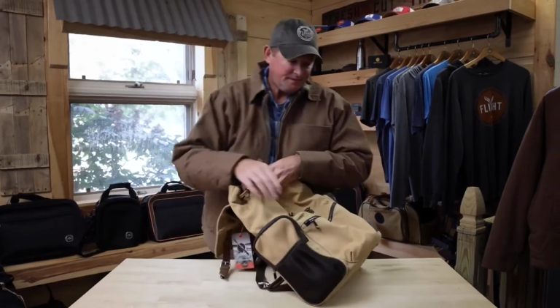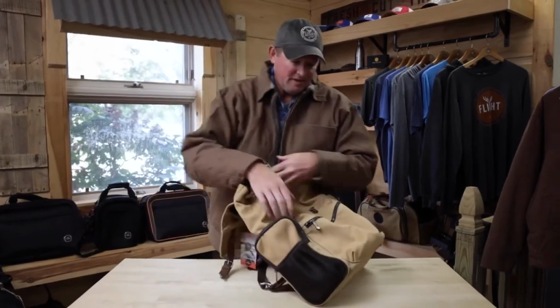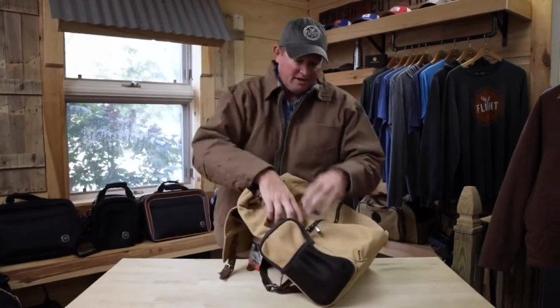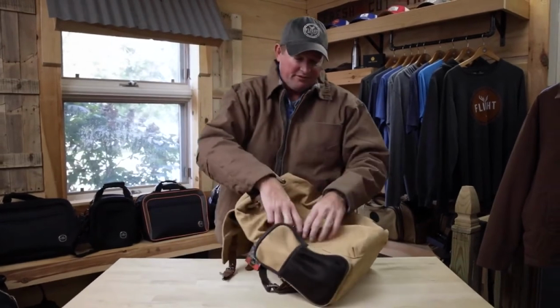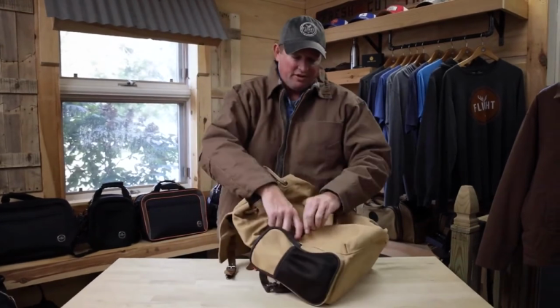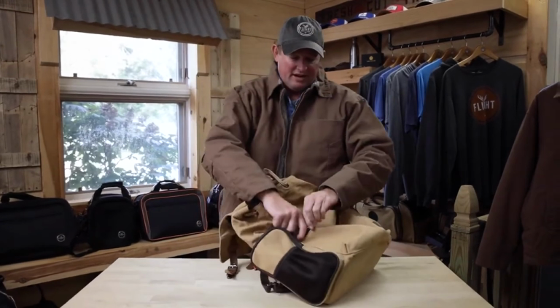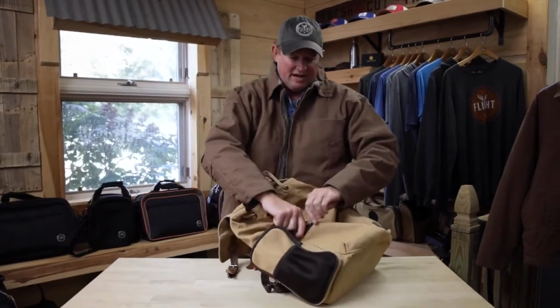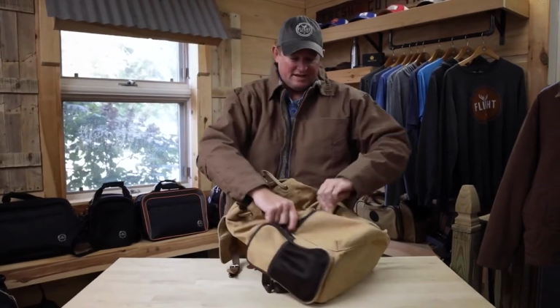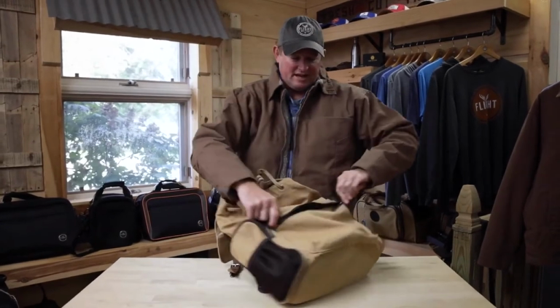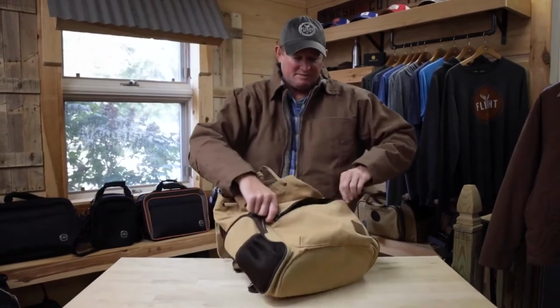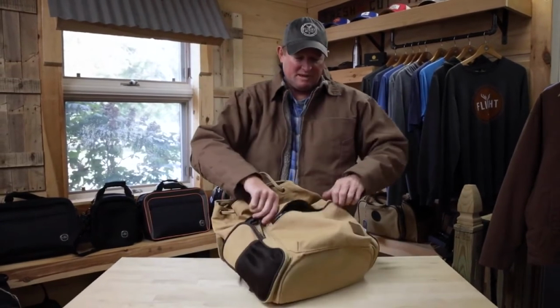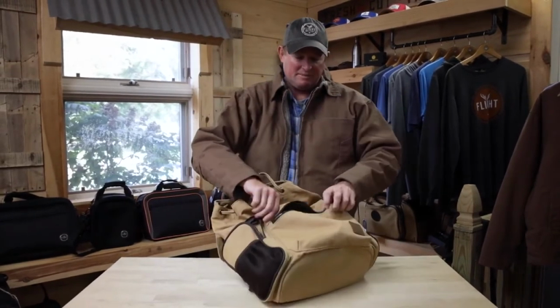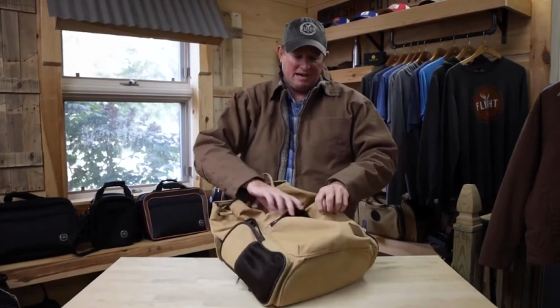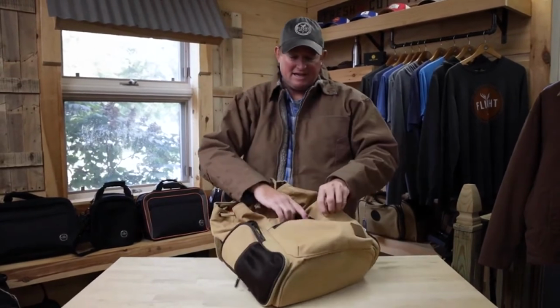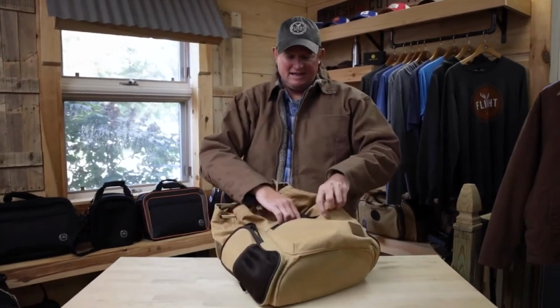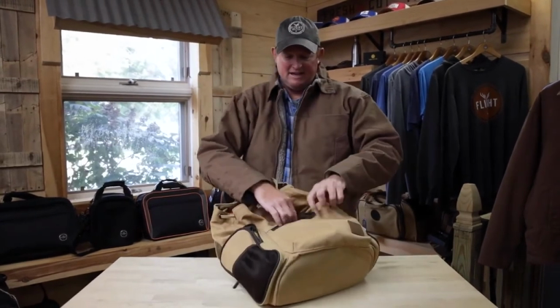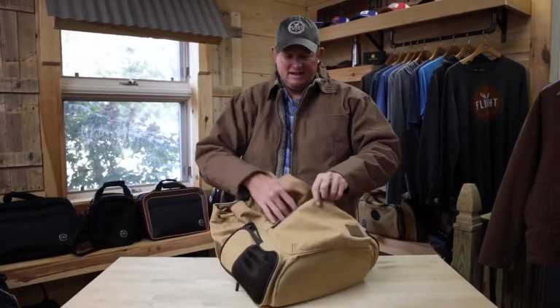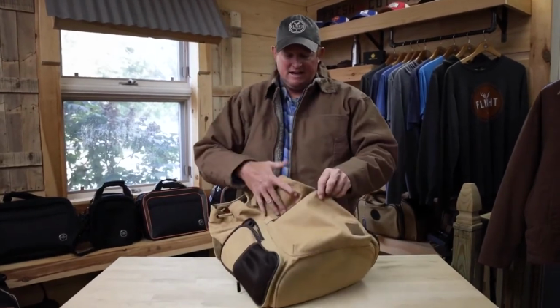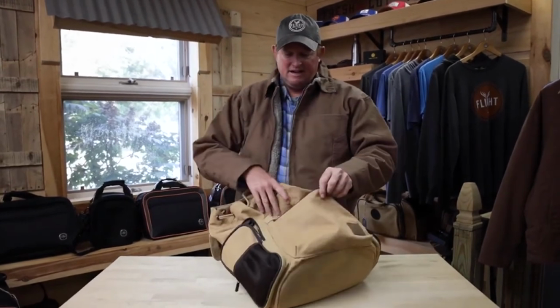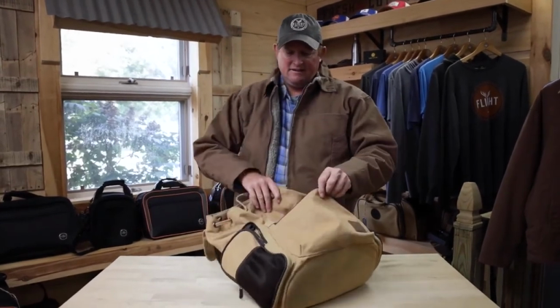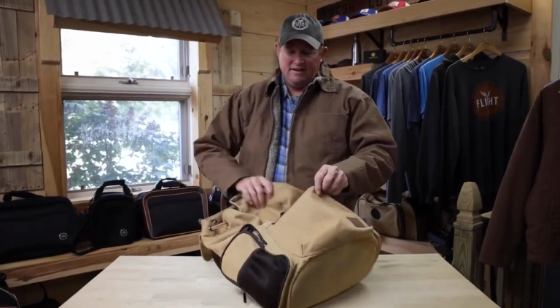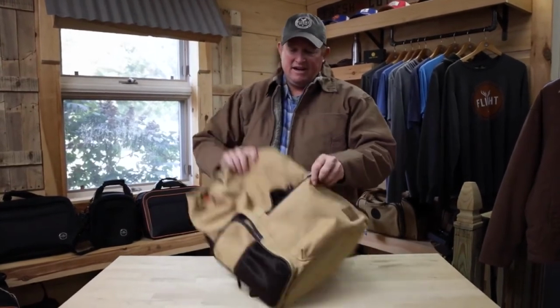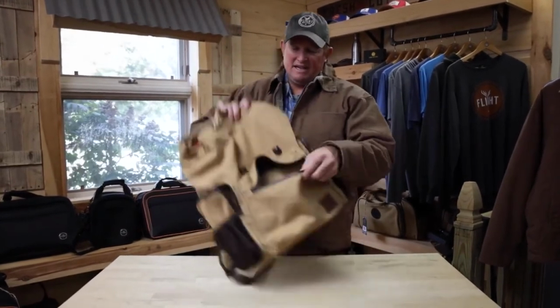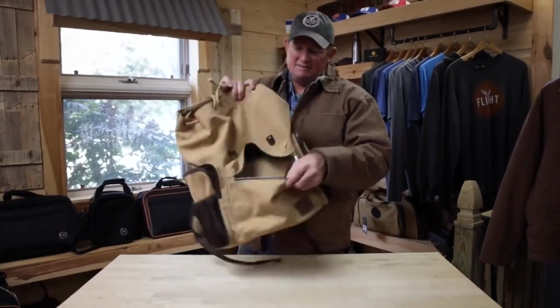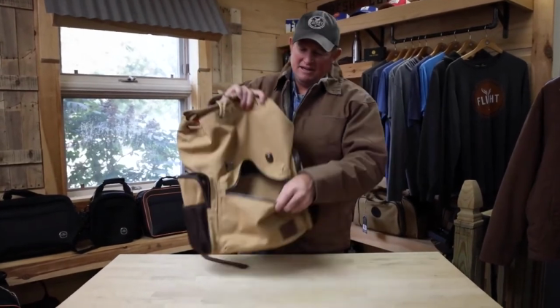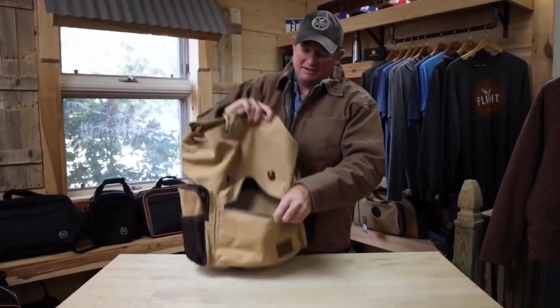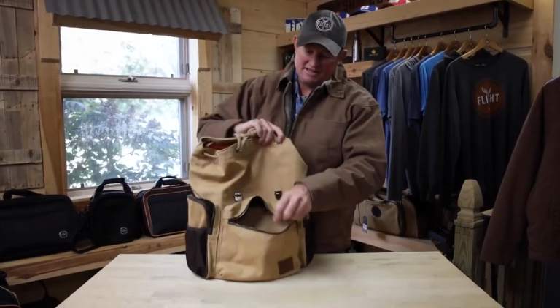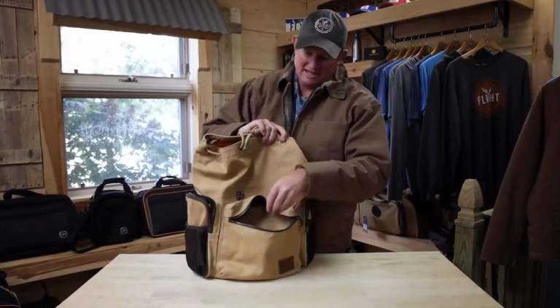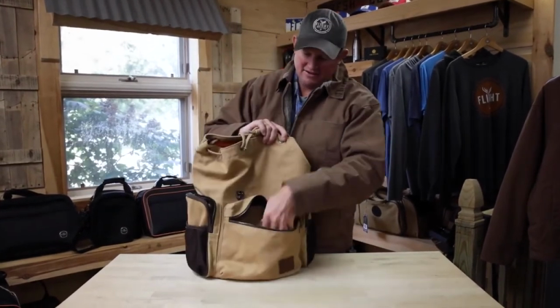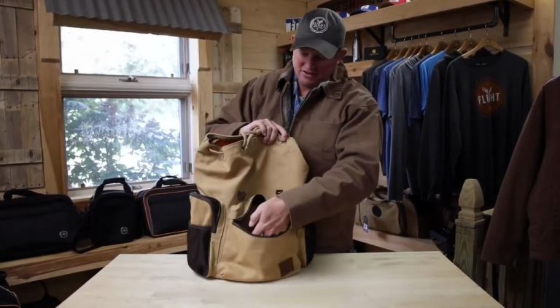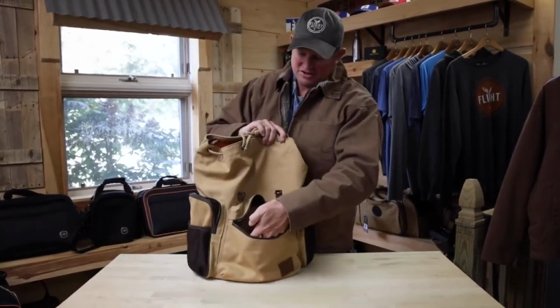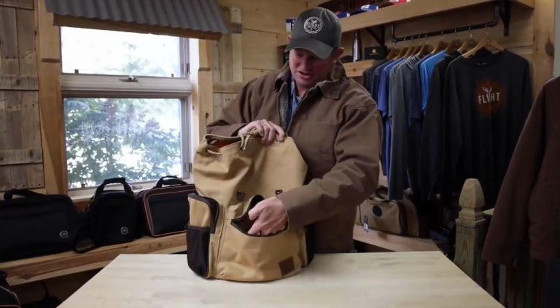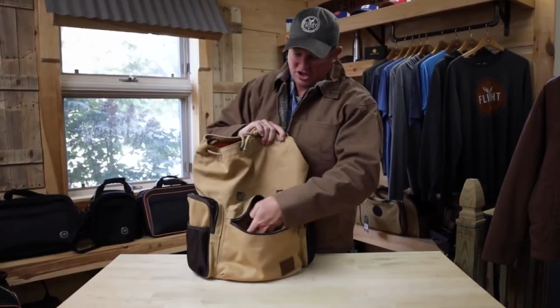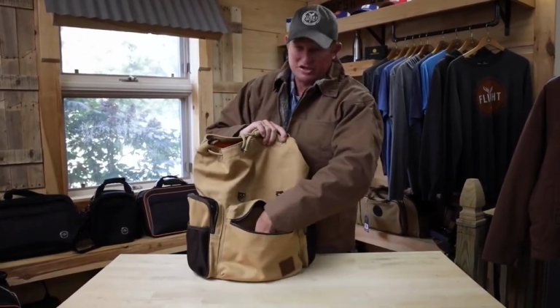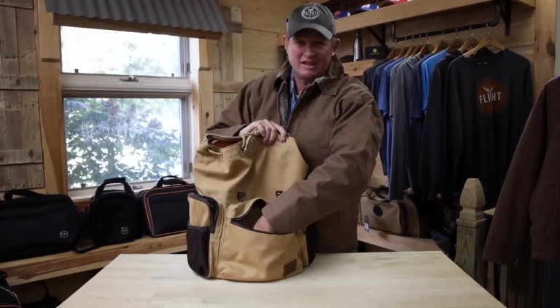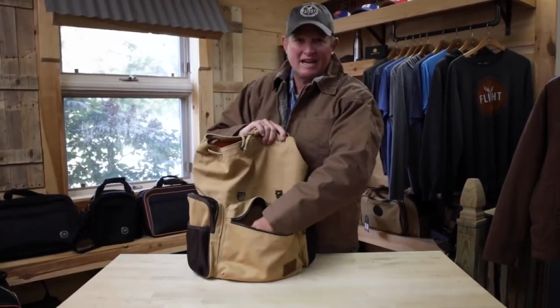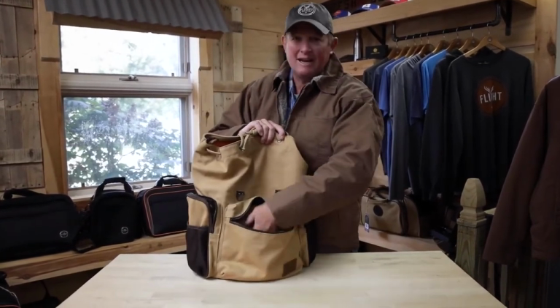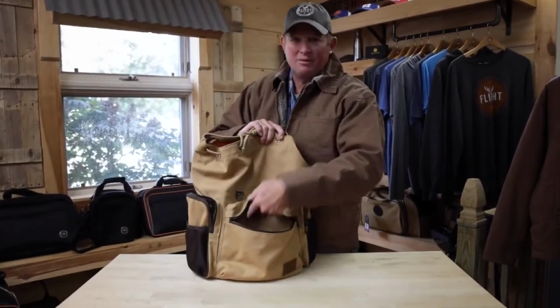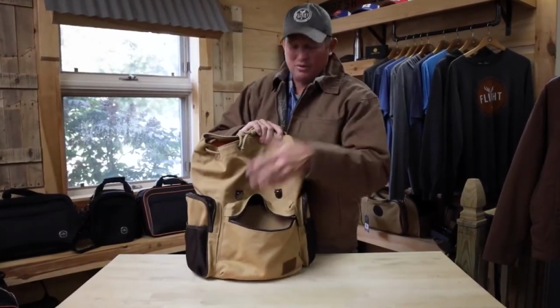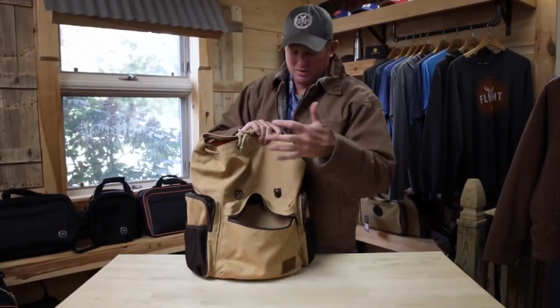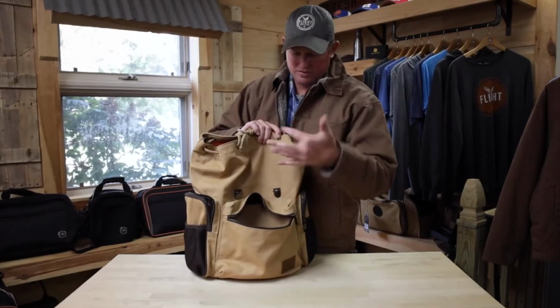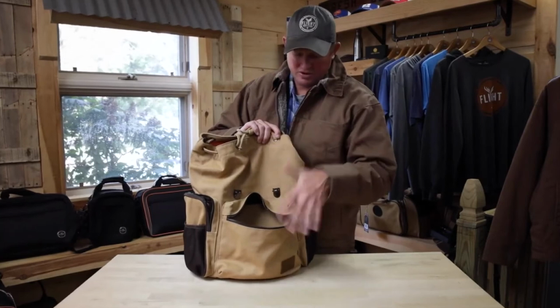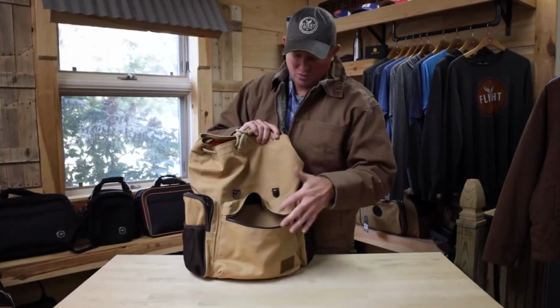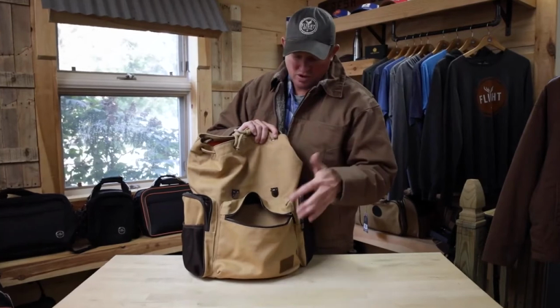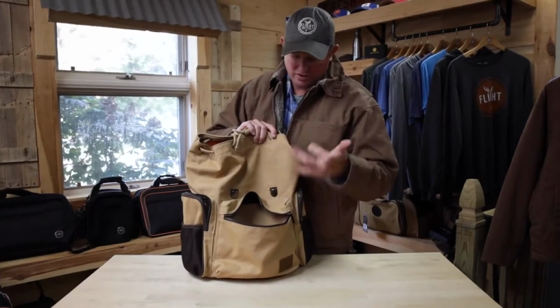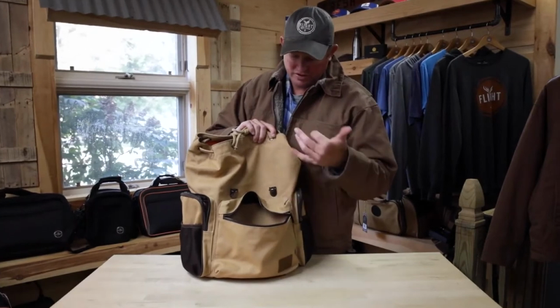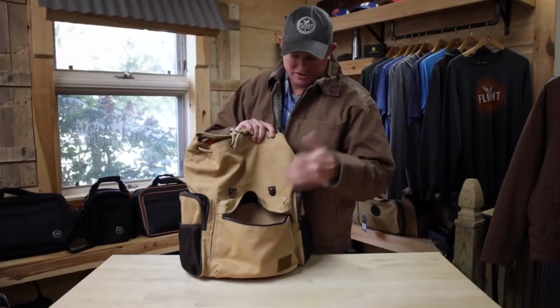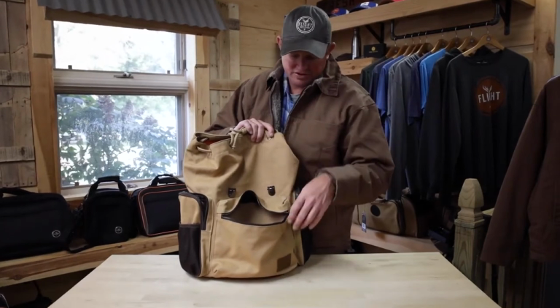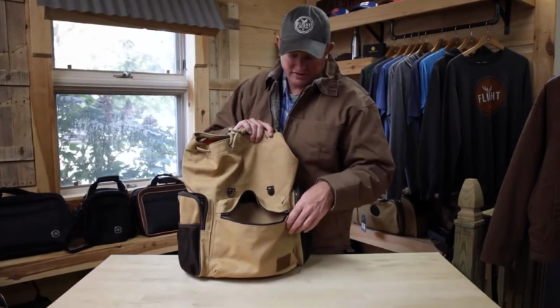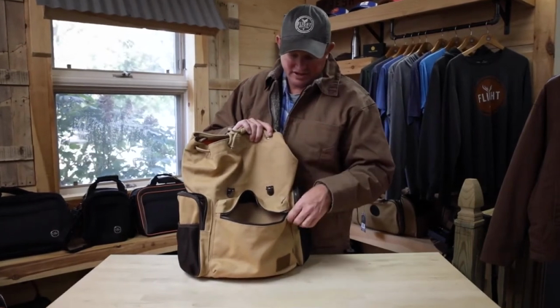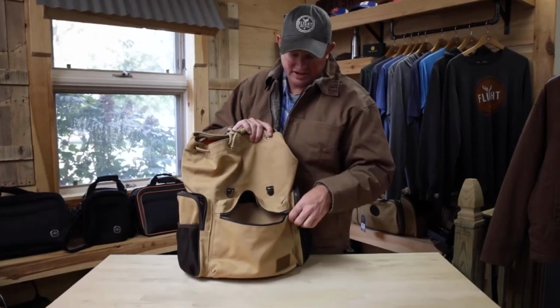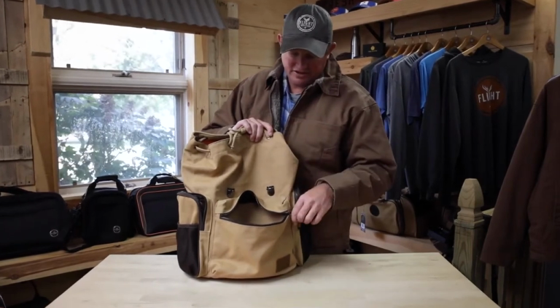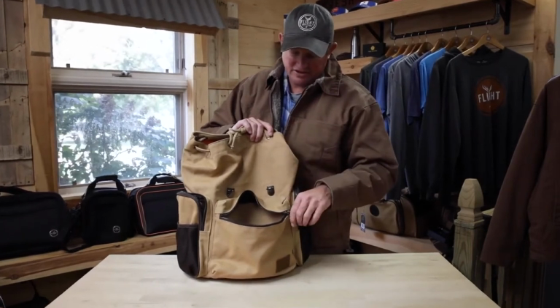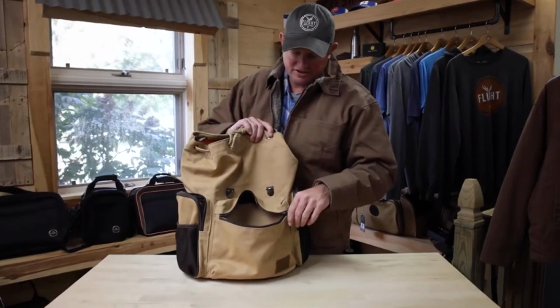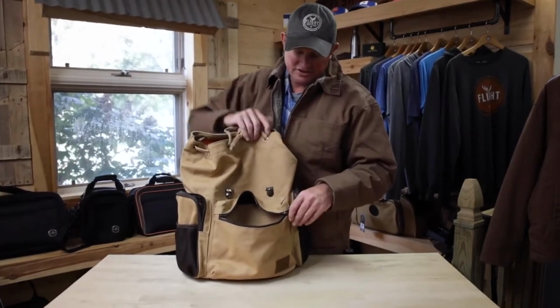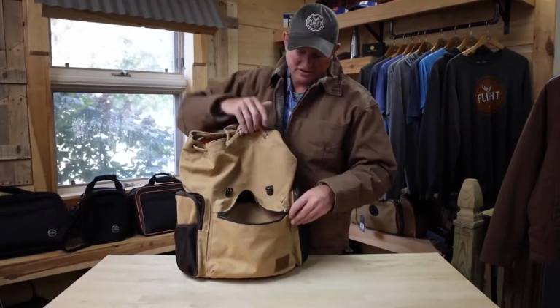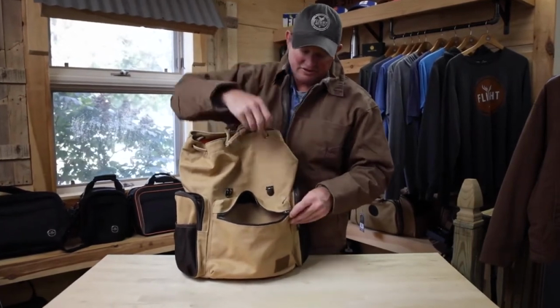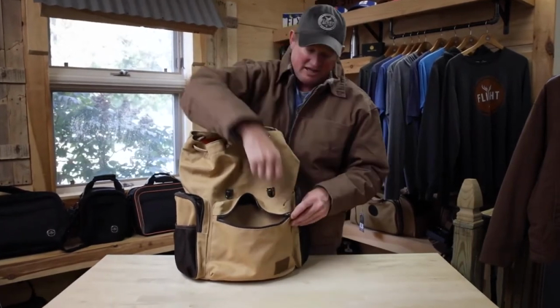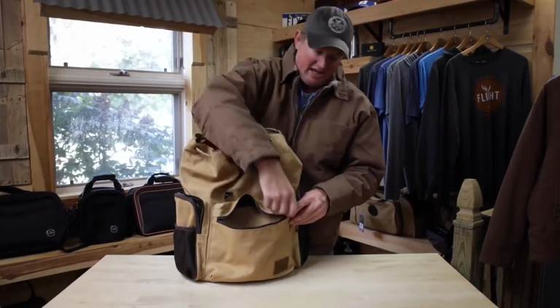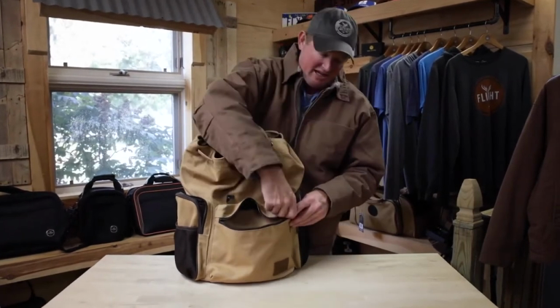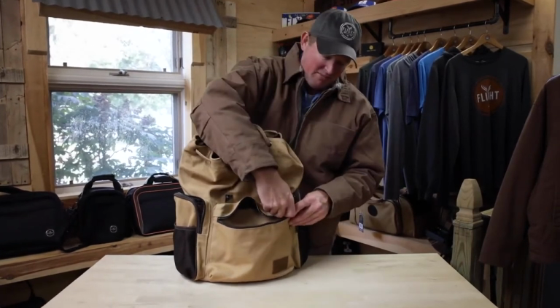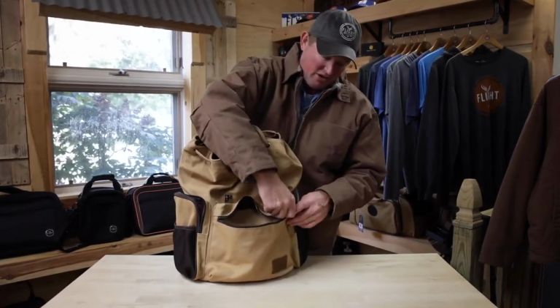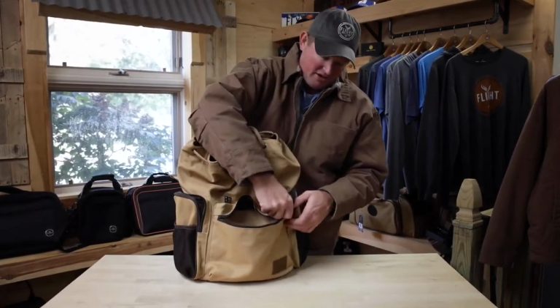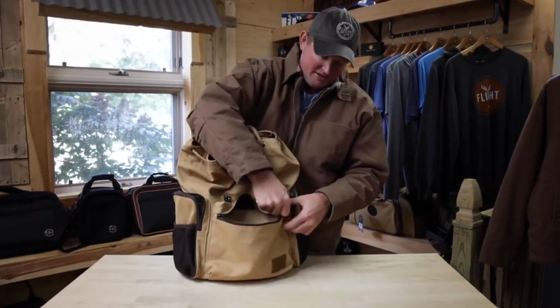The front has a nice big pocket — great for ADSB receivers, charging cables, your wallet, souvenirs, or candy bars.